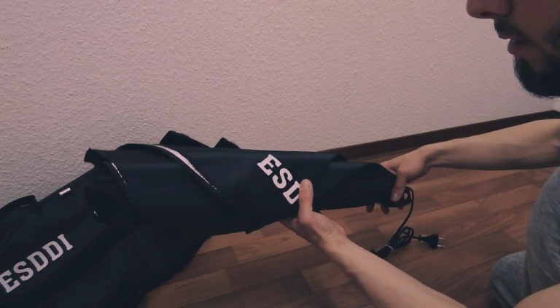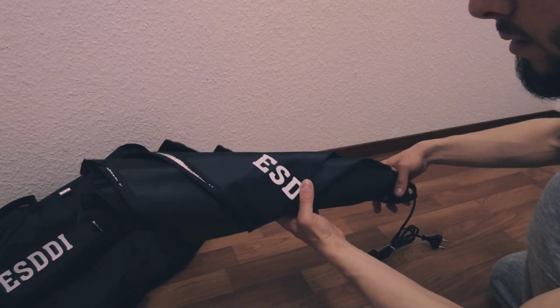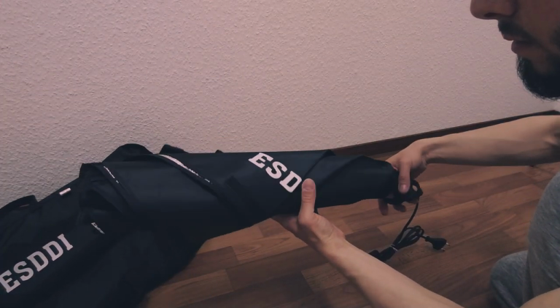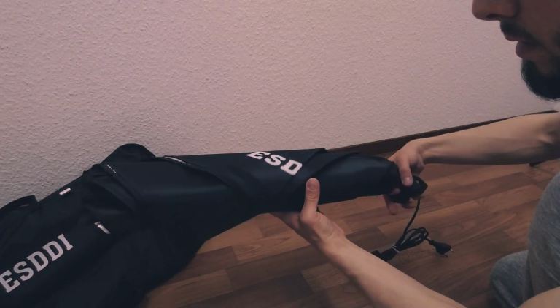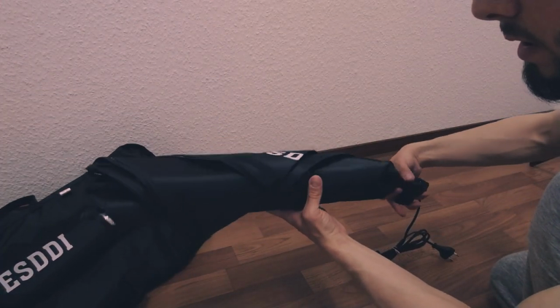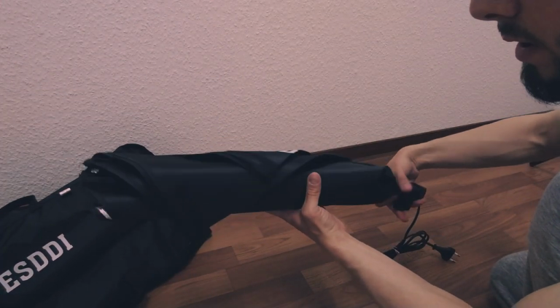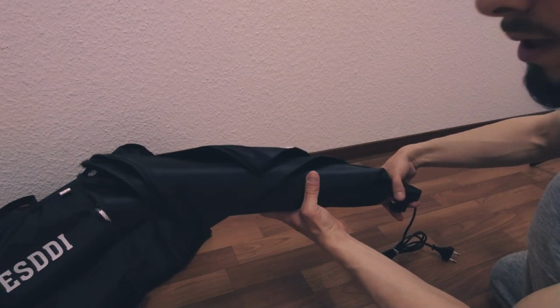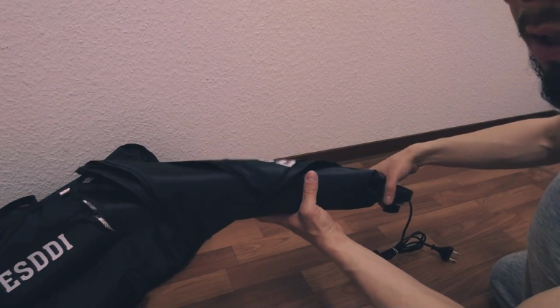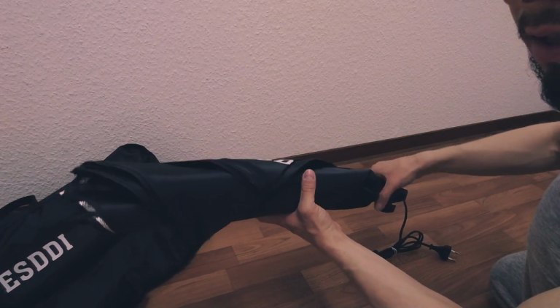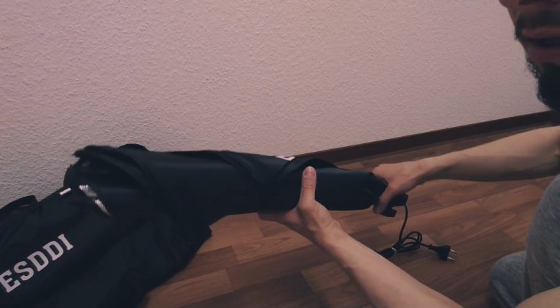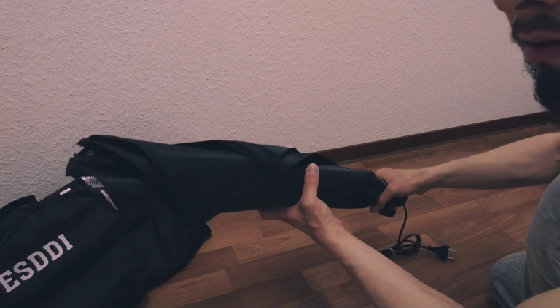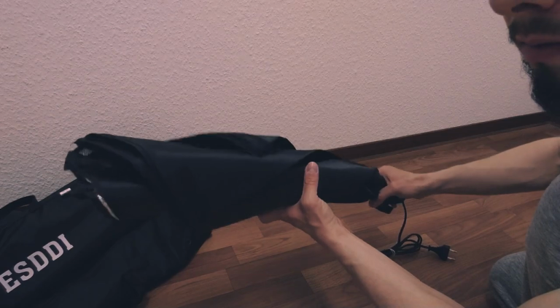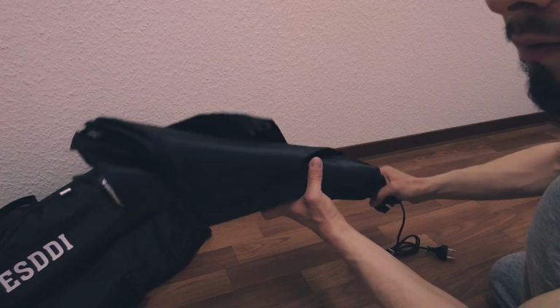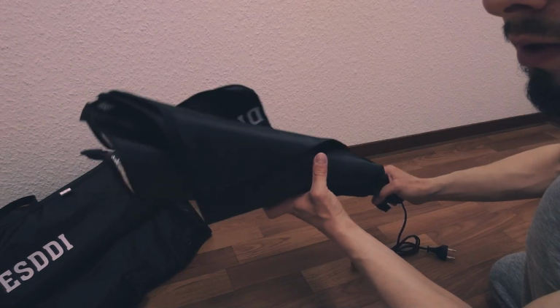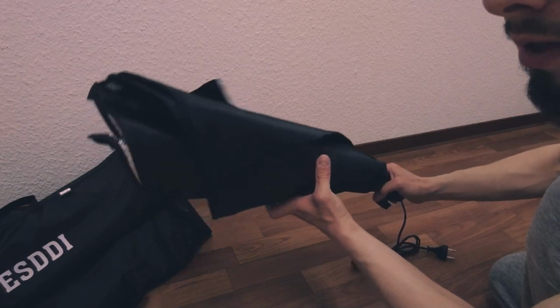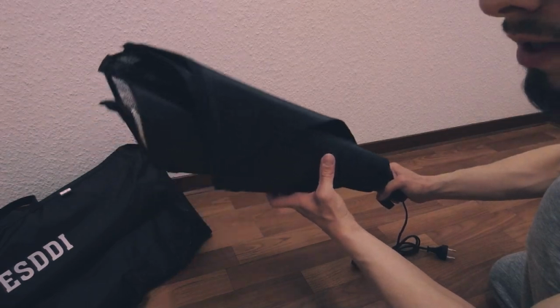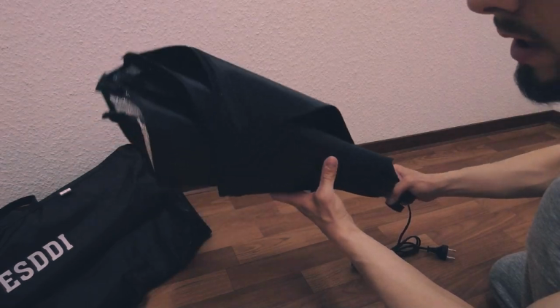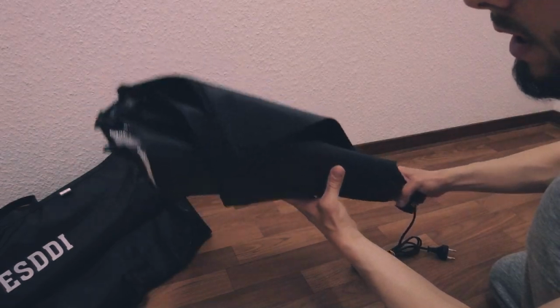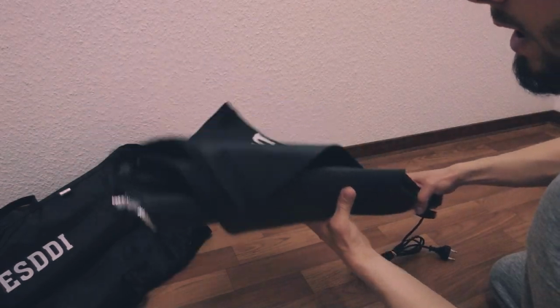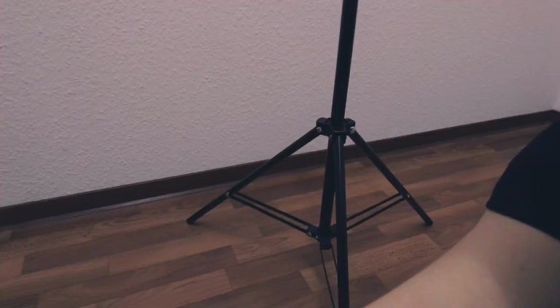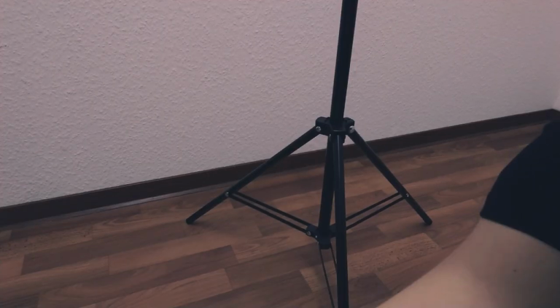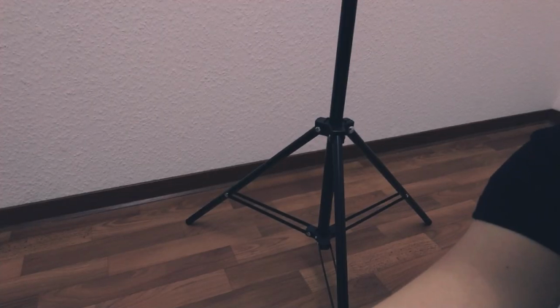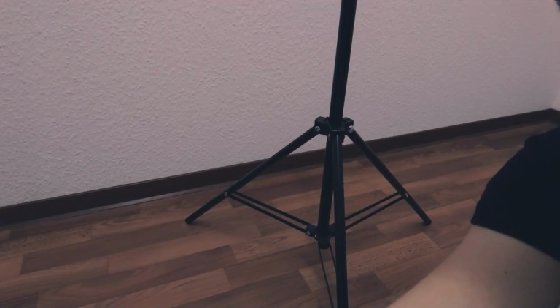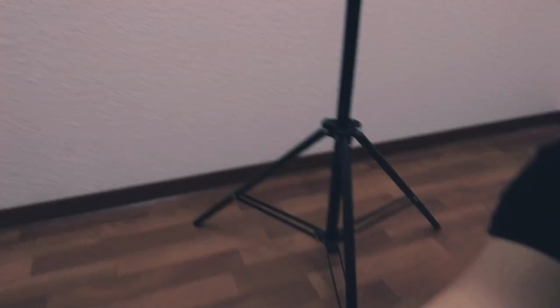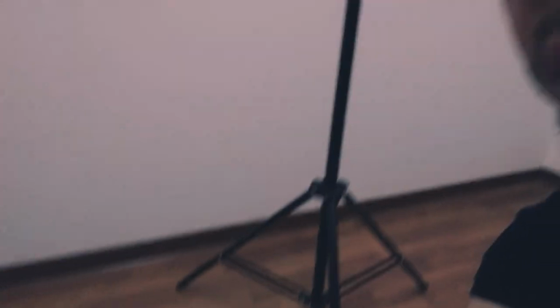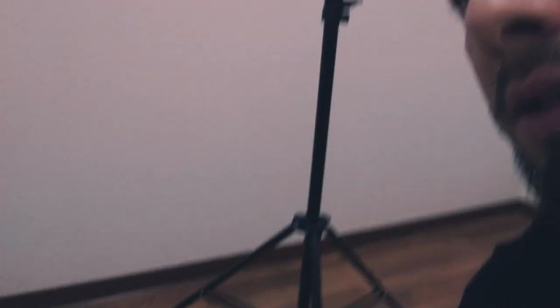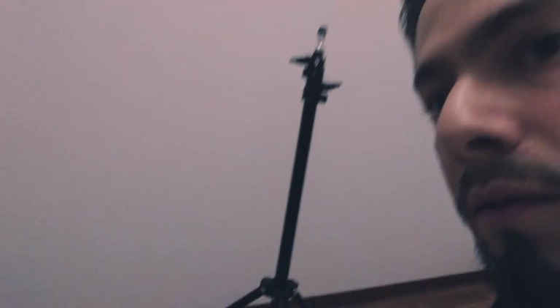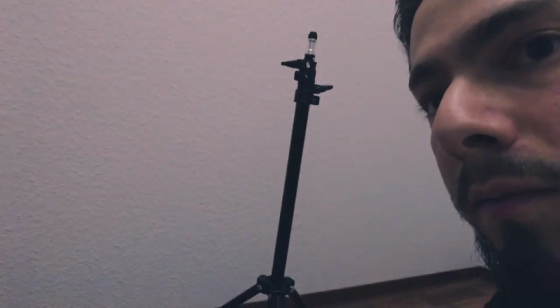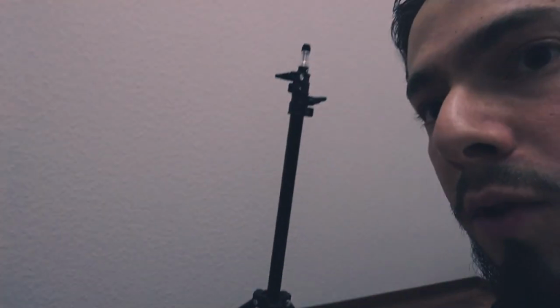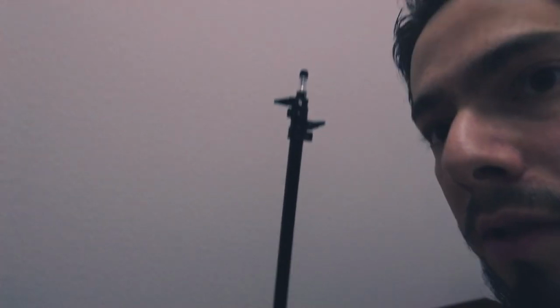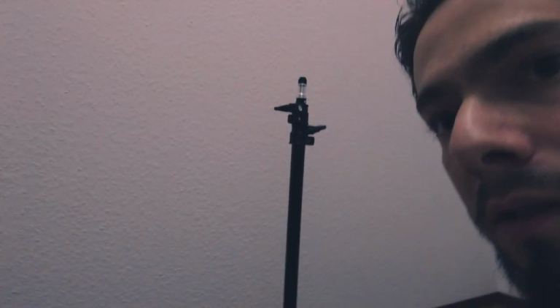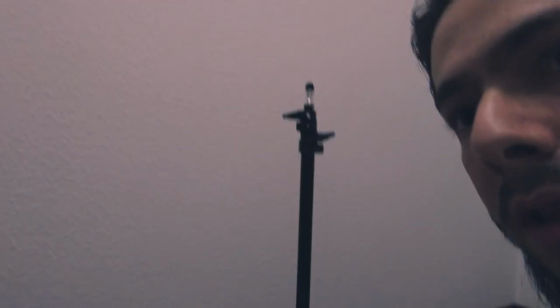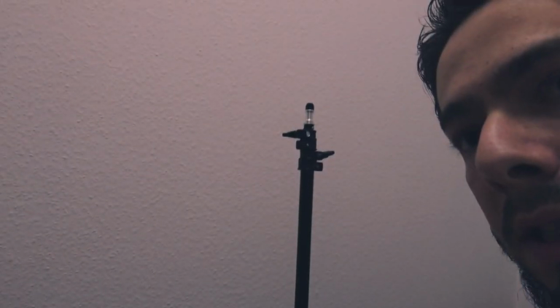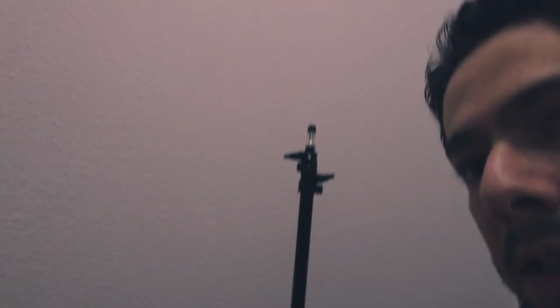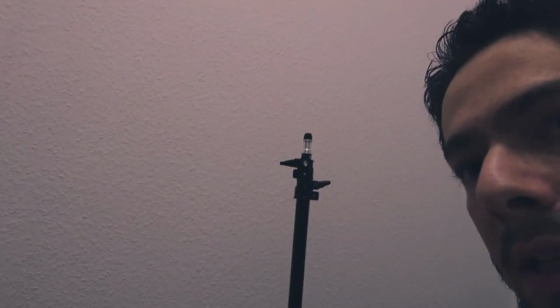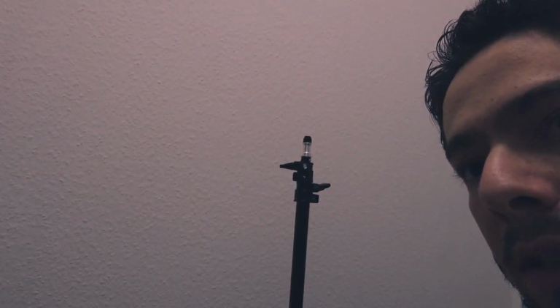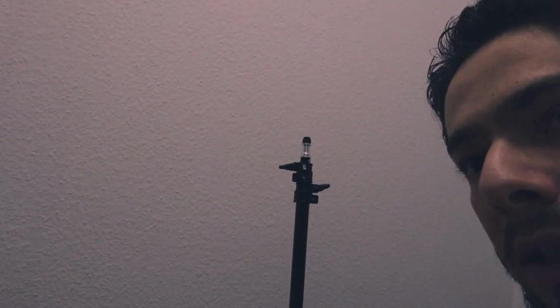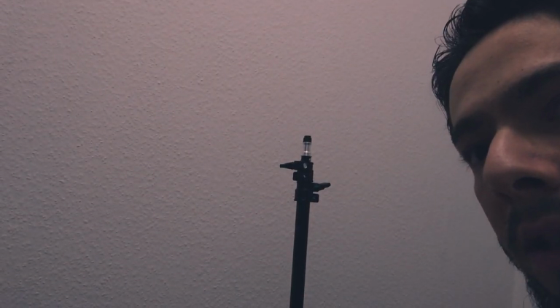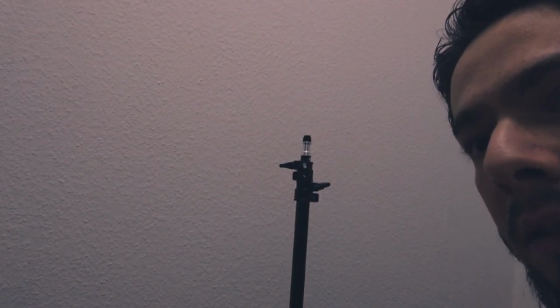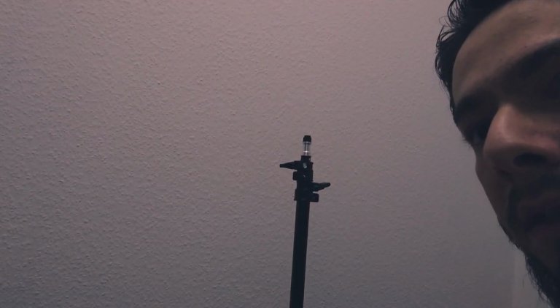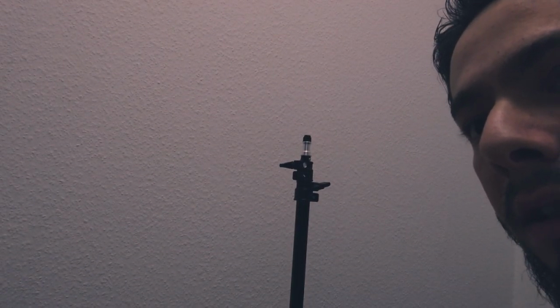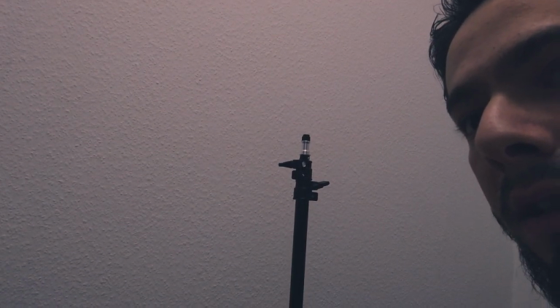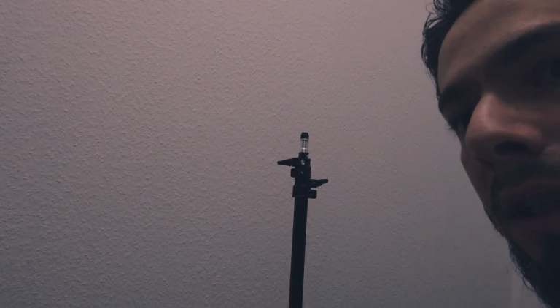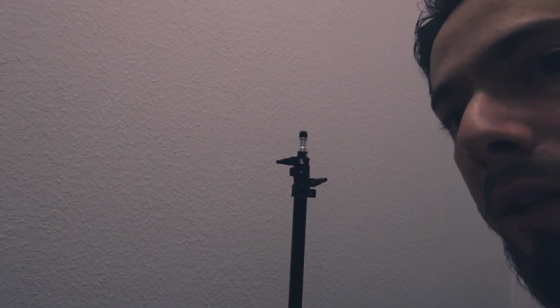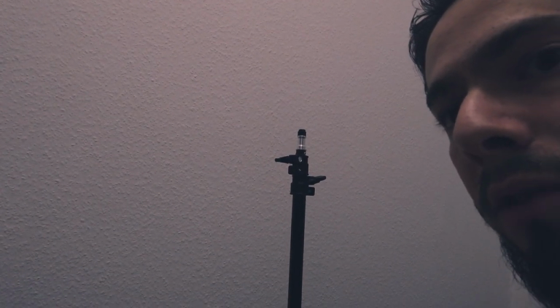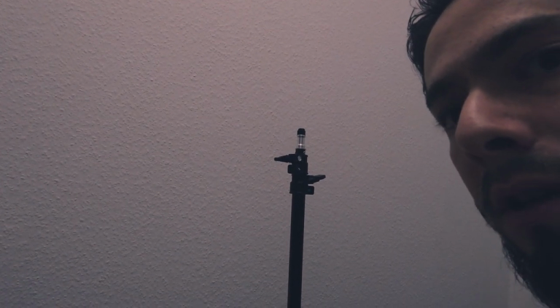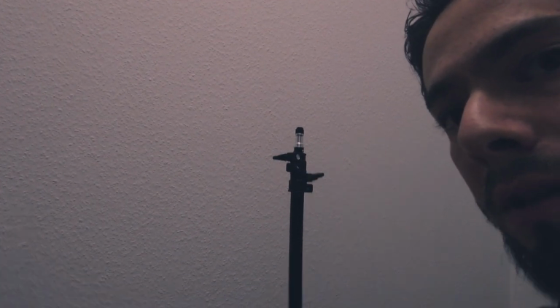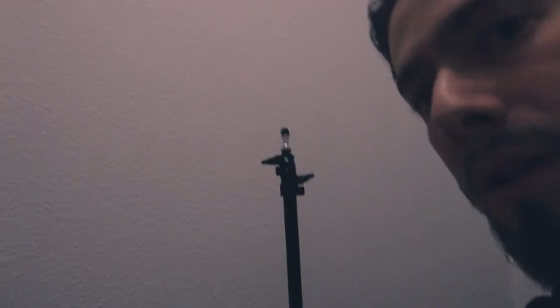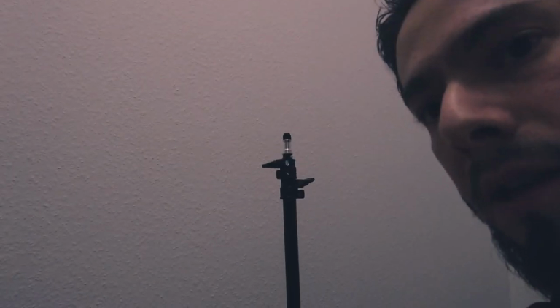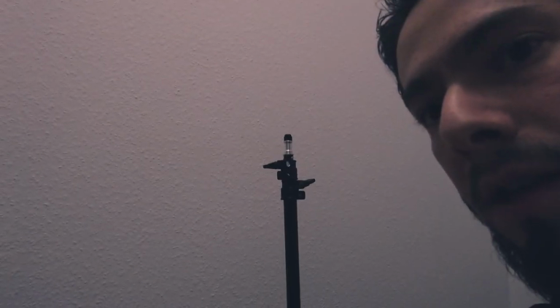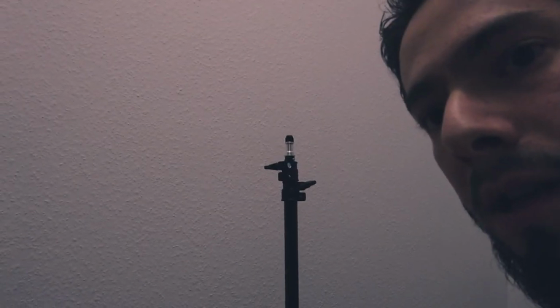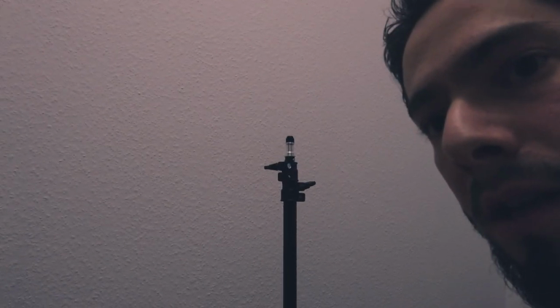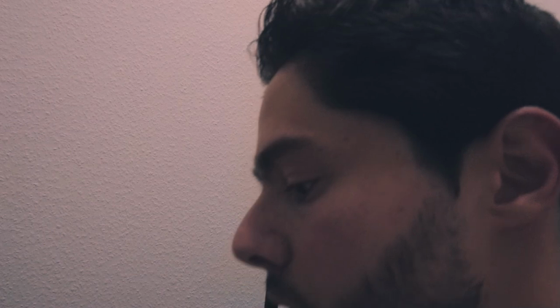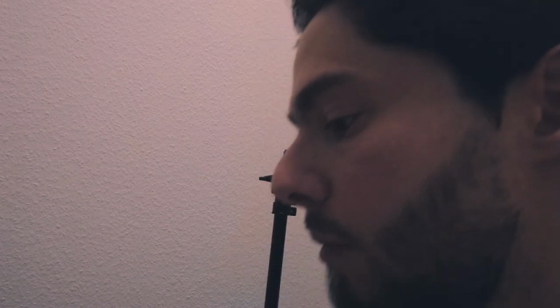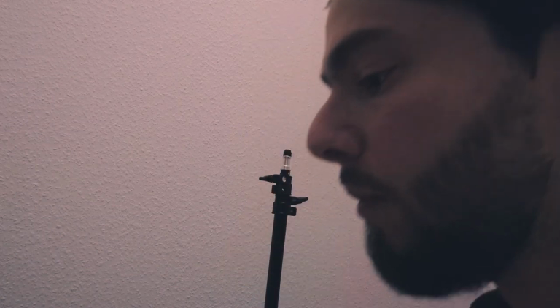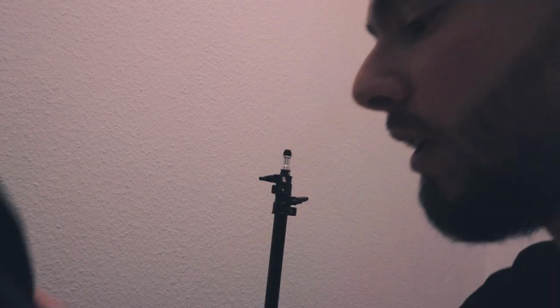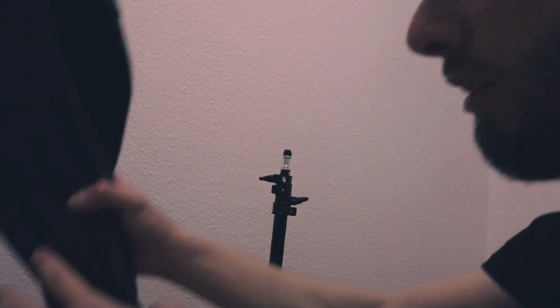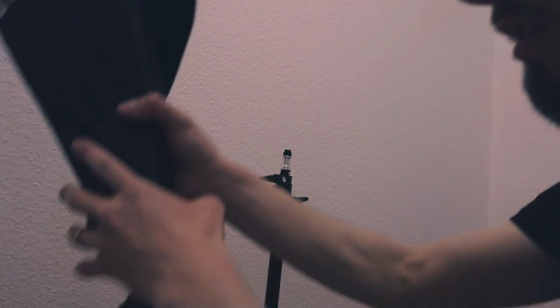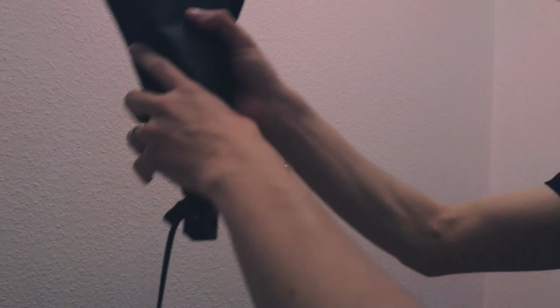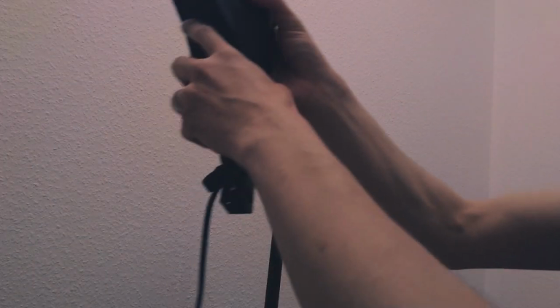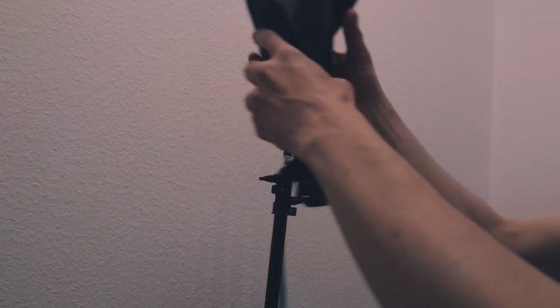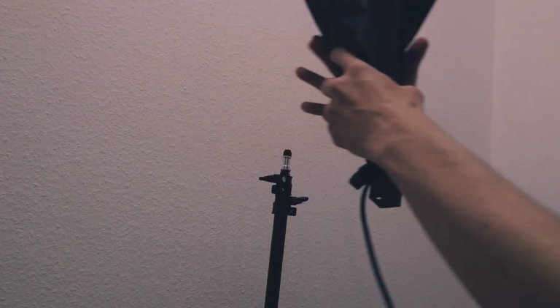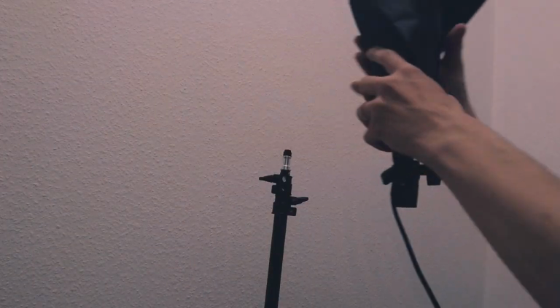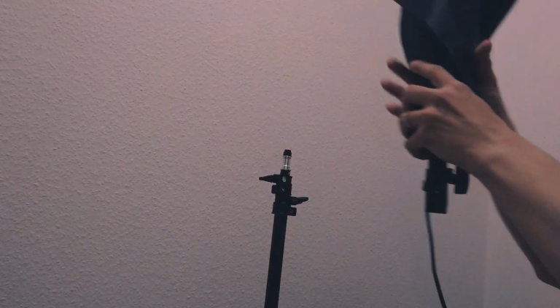Now I'll put the softbox on the stand and open it in front of you.